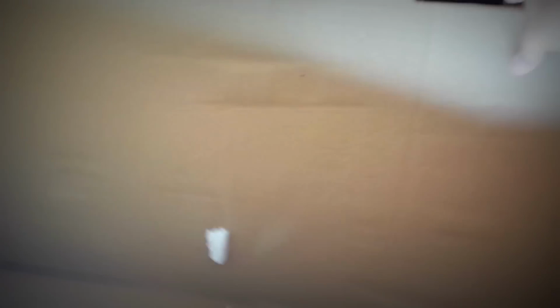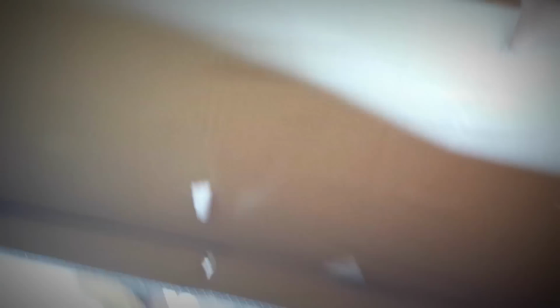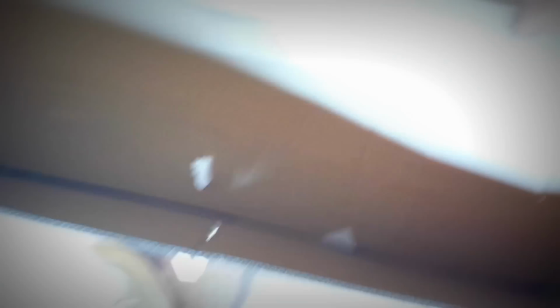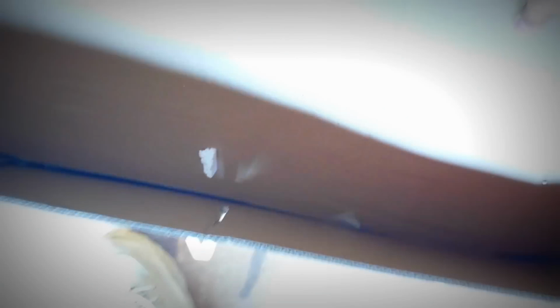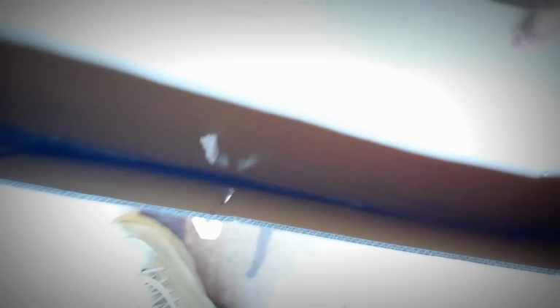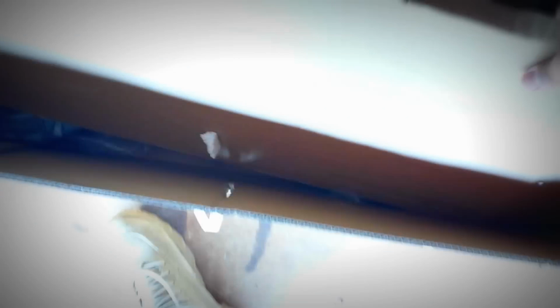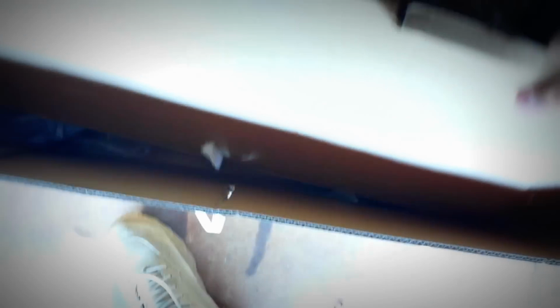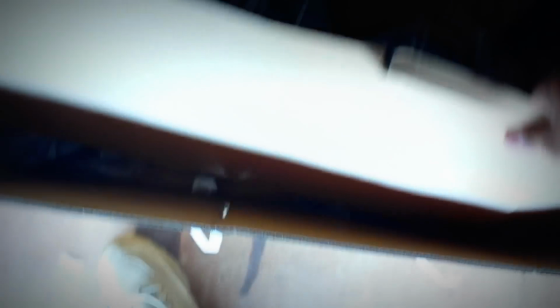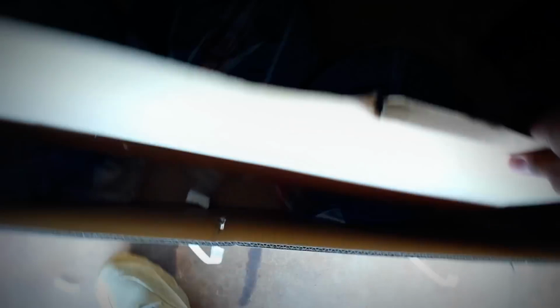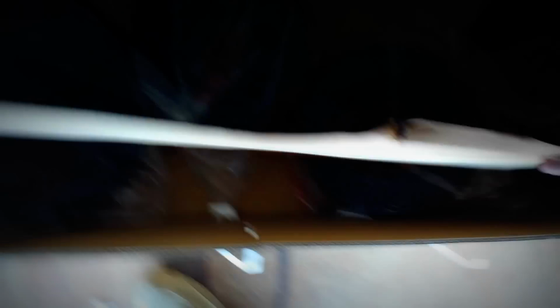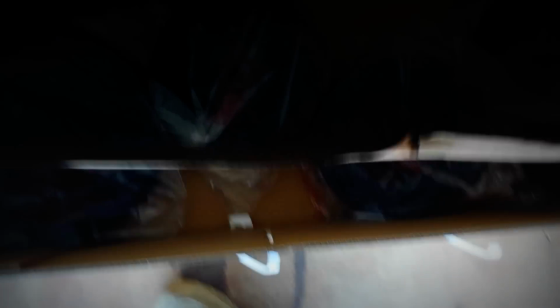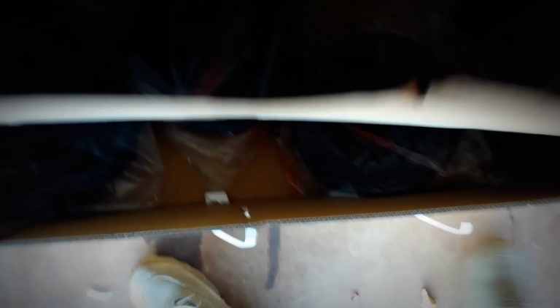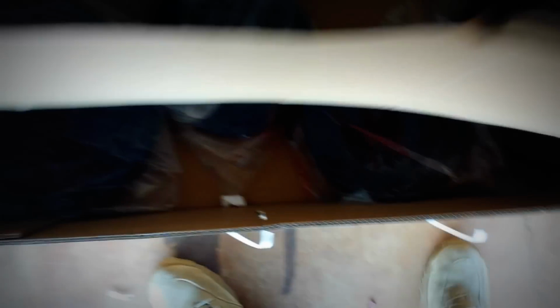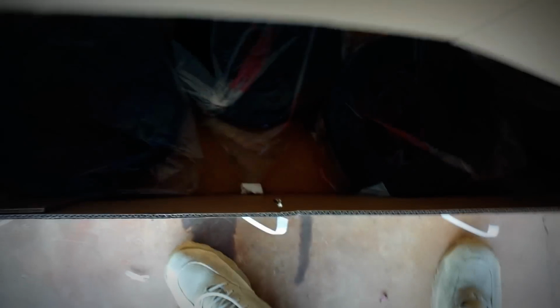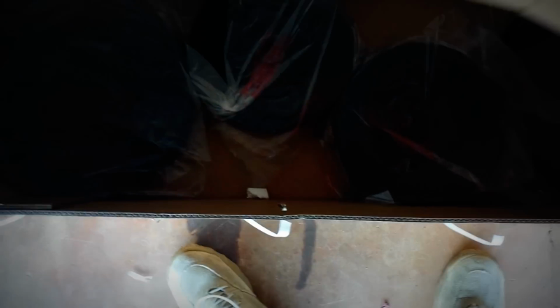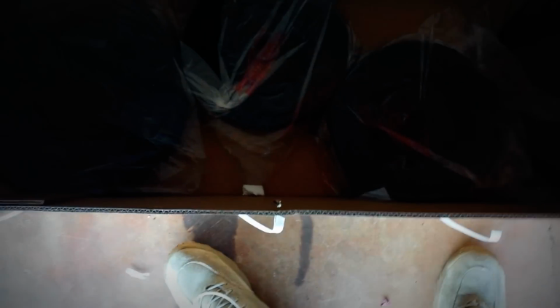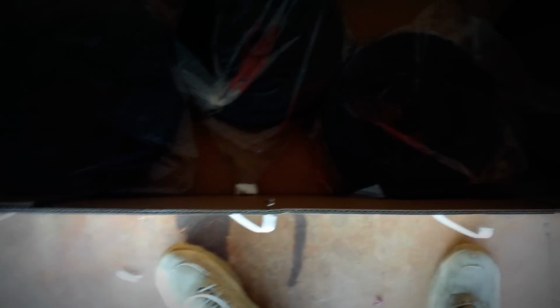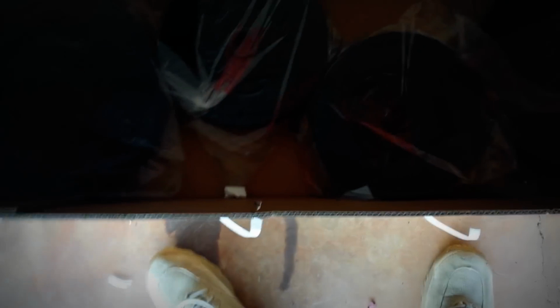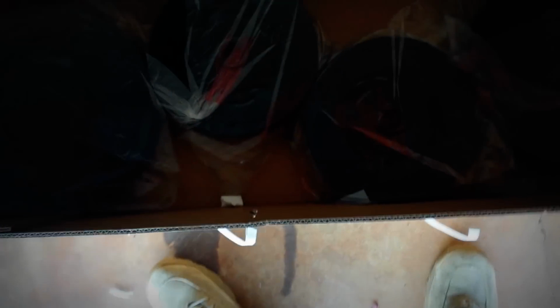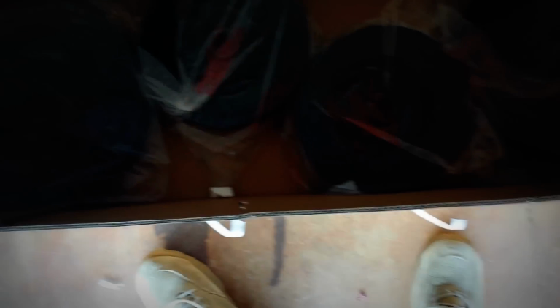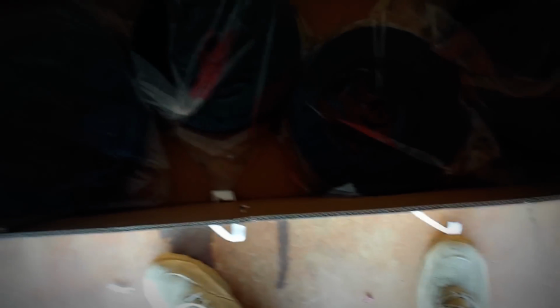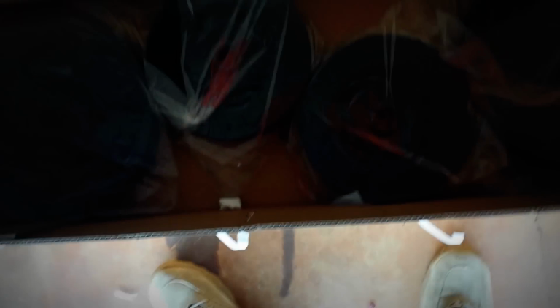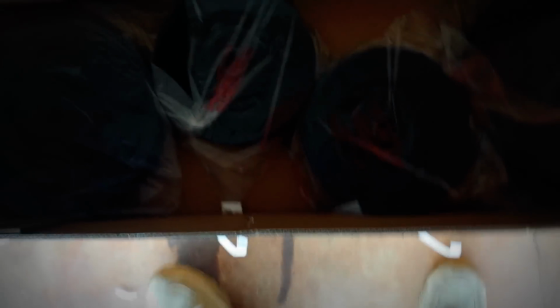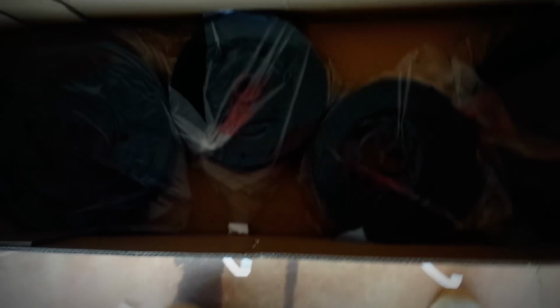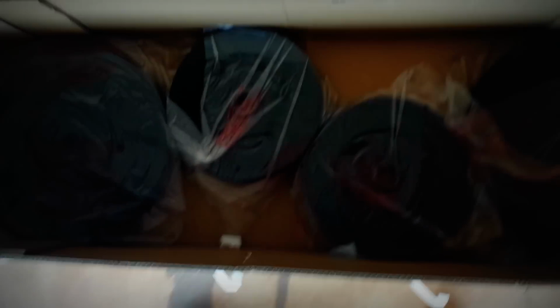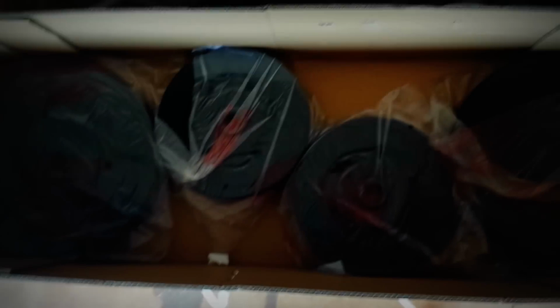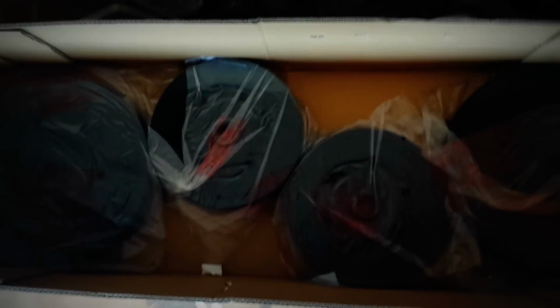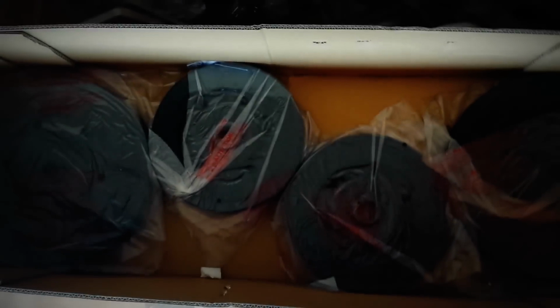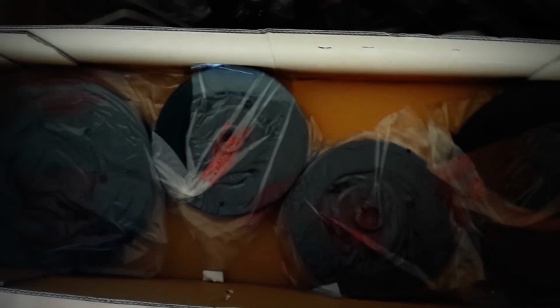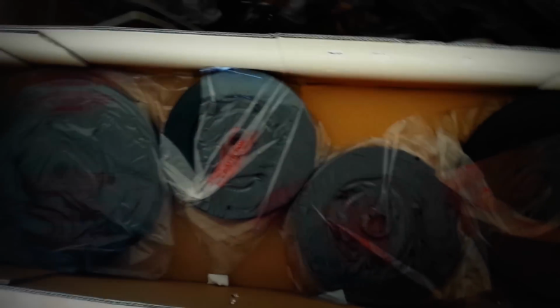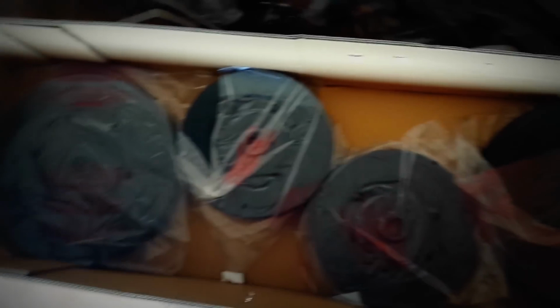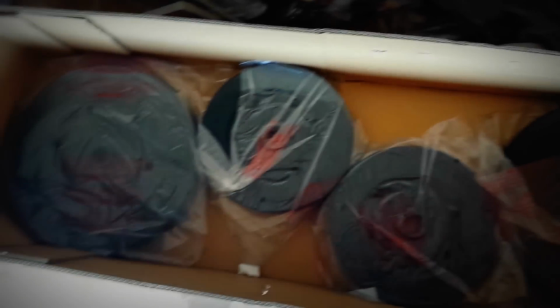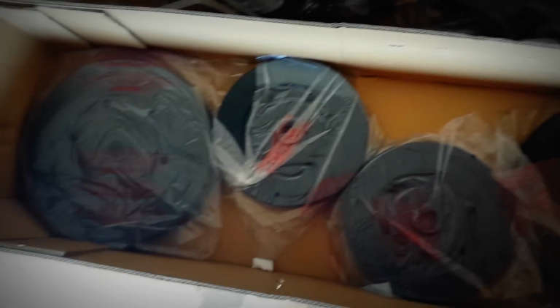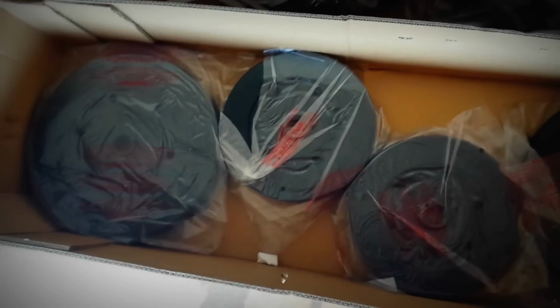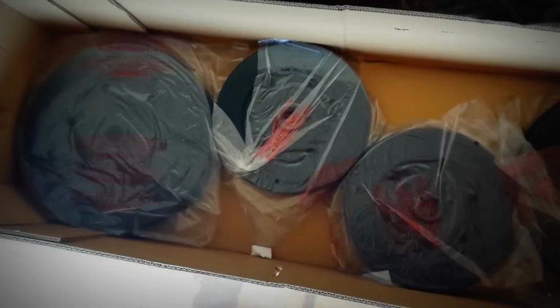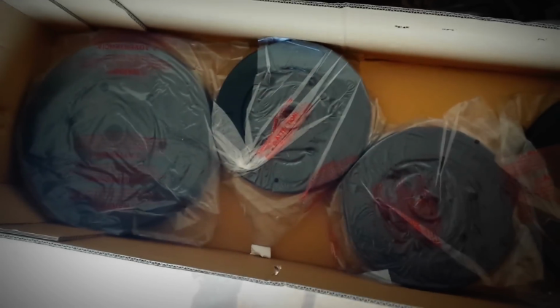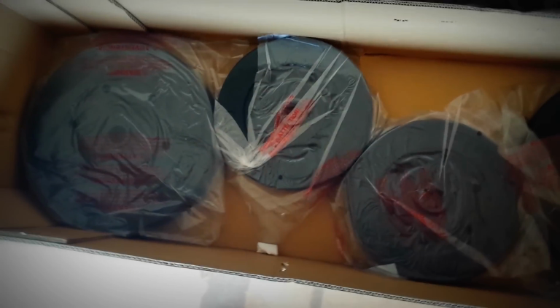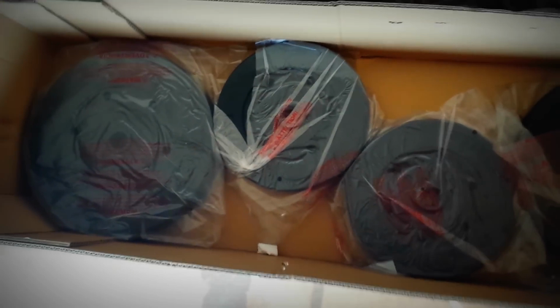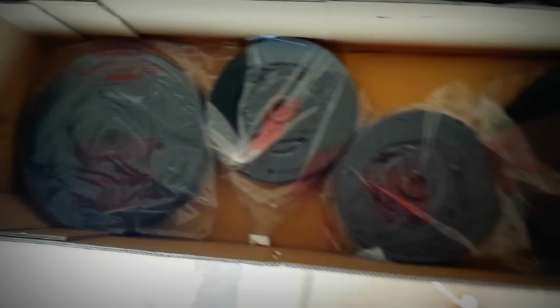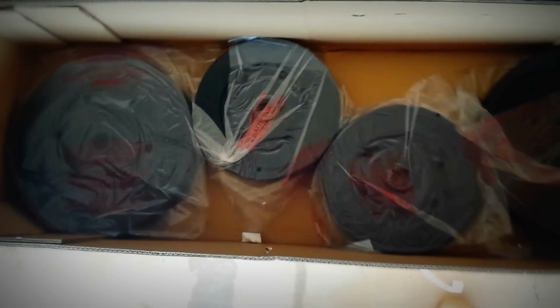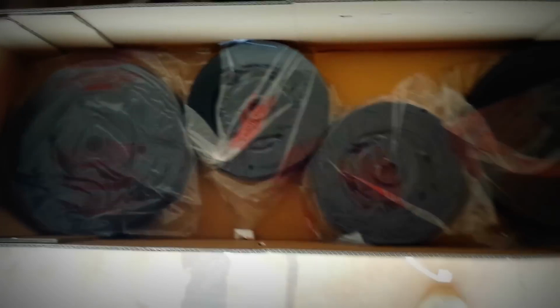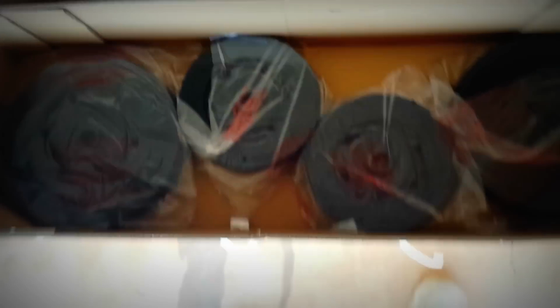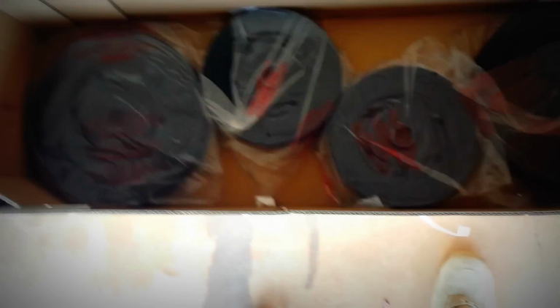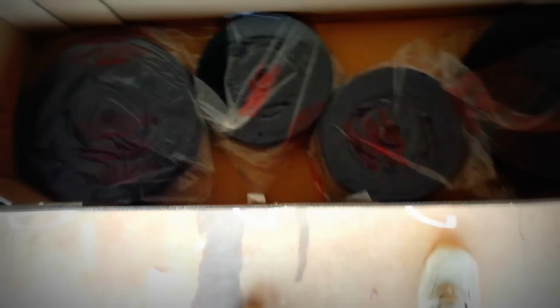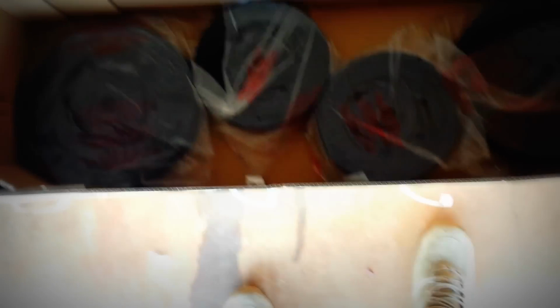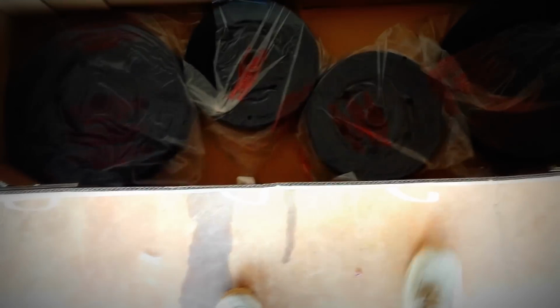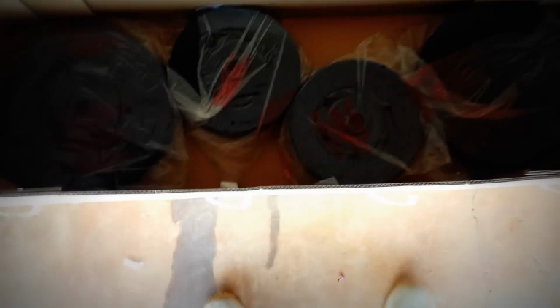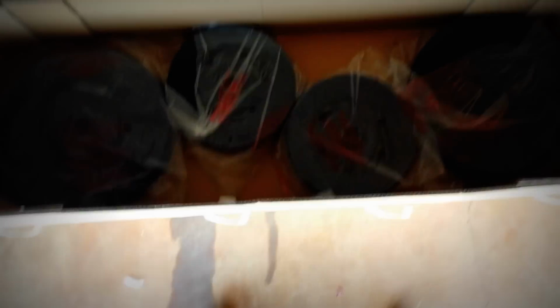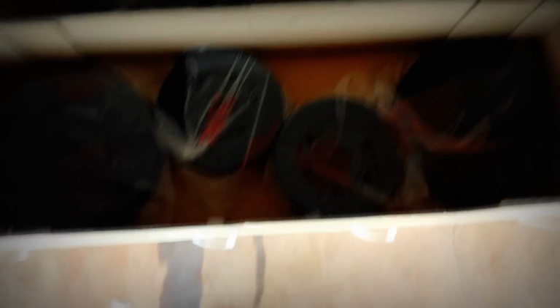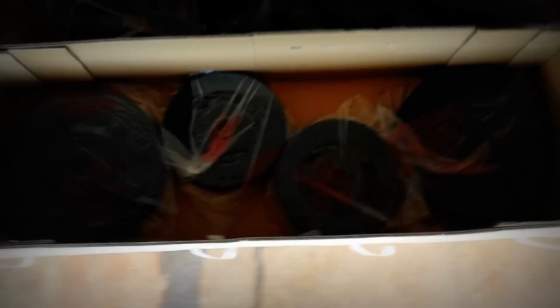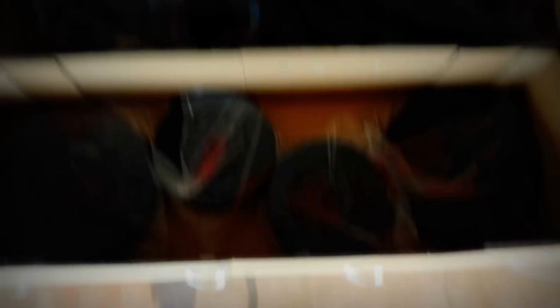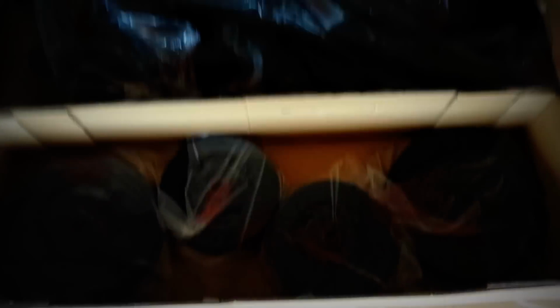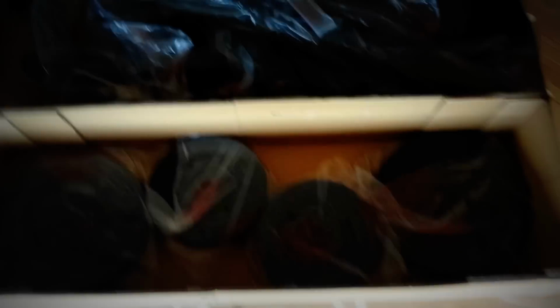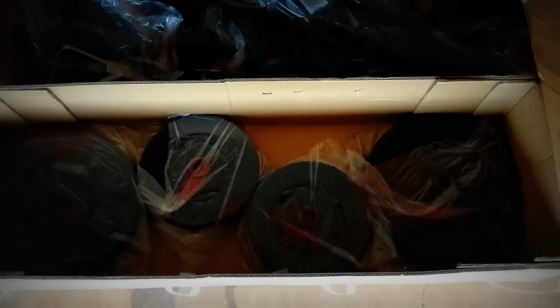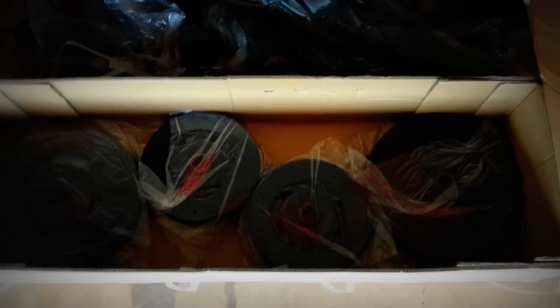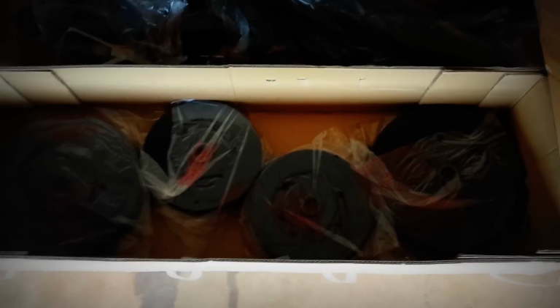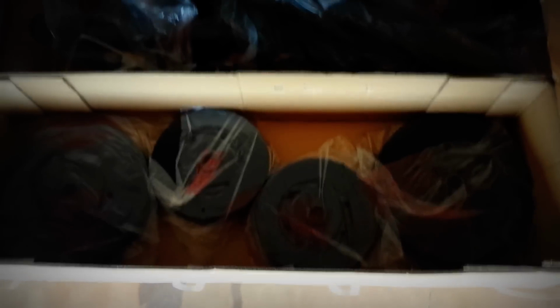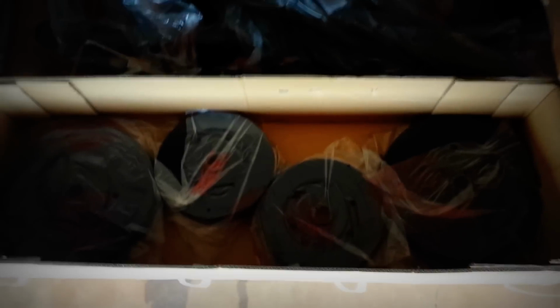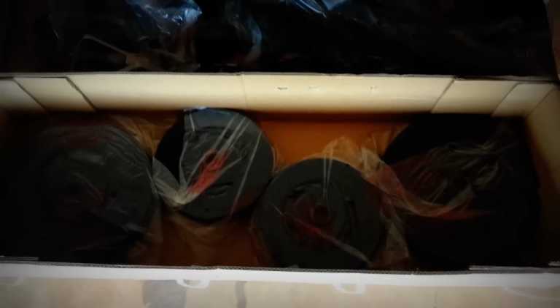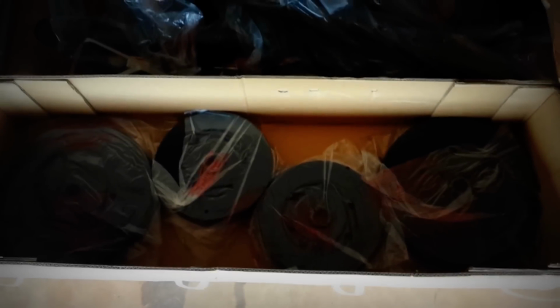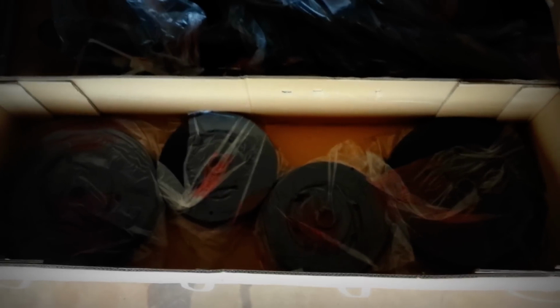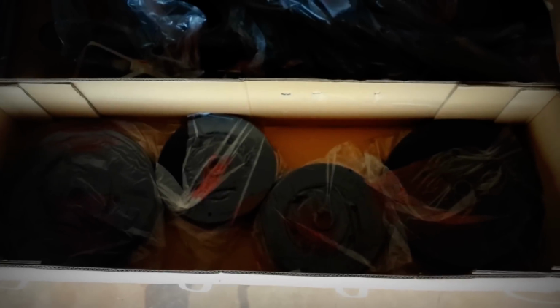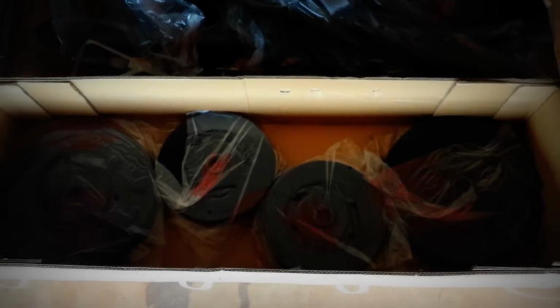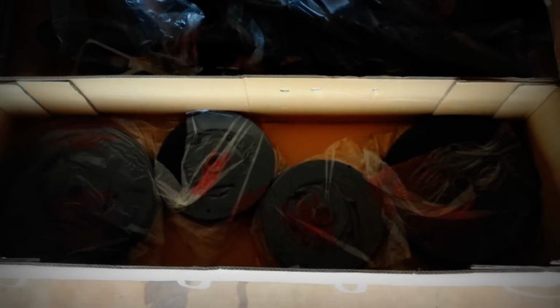Okay, so this is the actual plates right here for the weights — there they go.